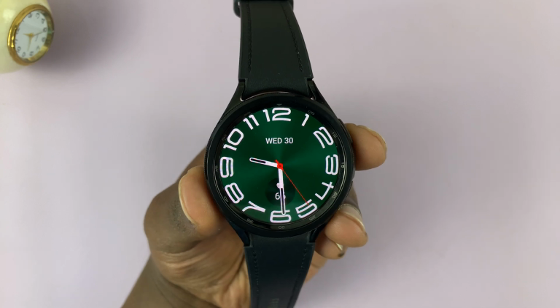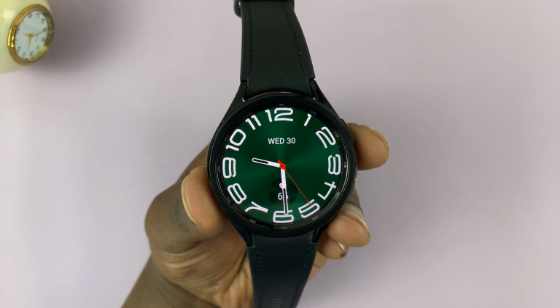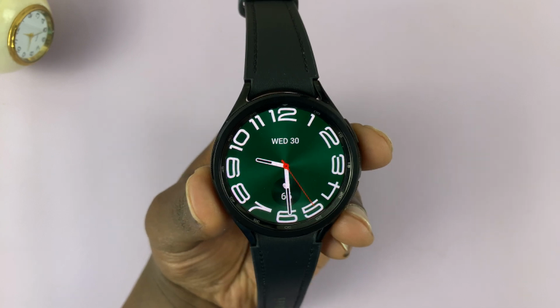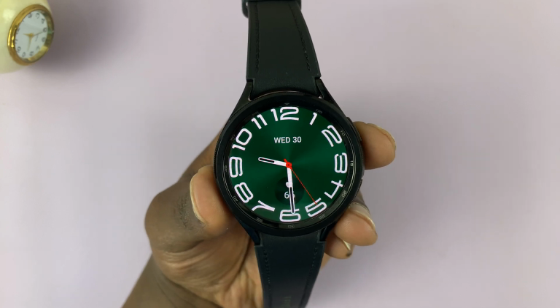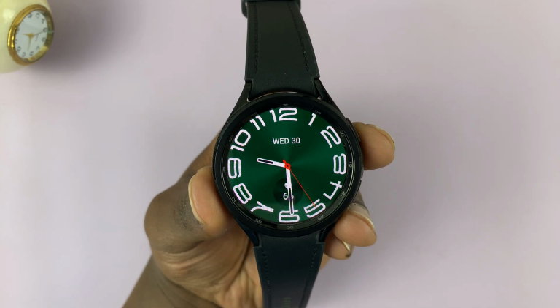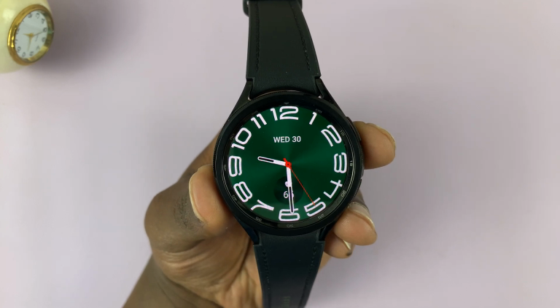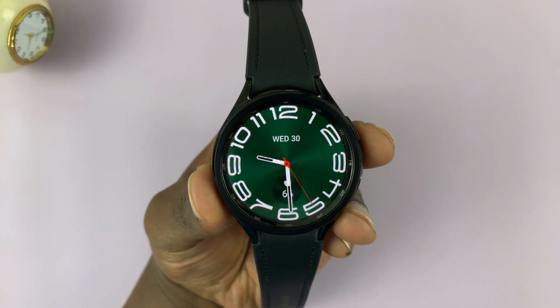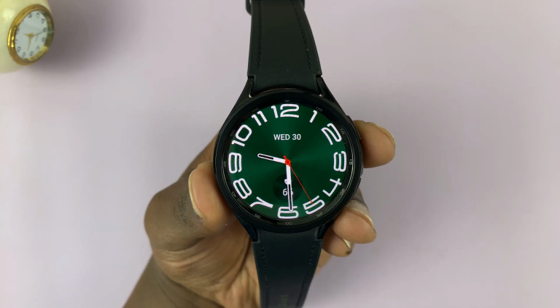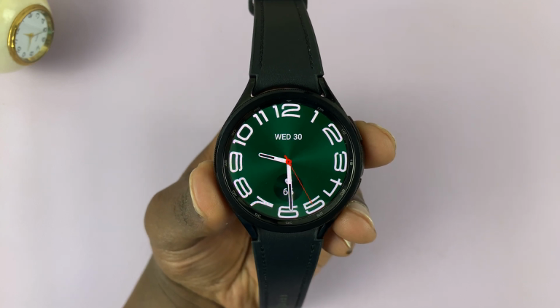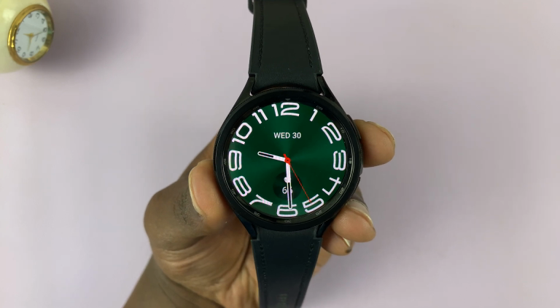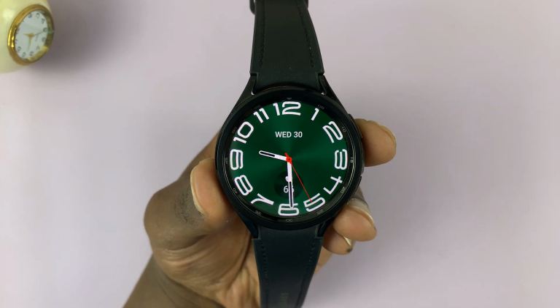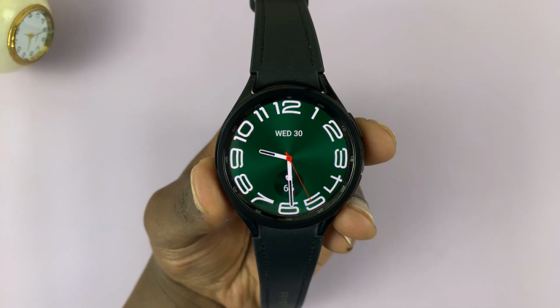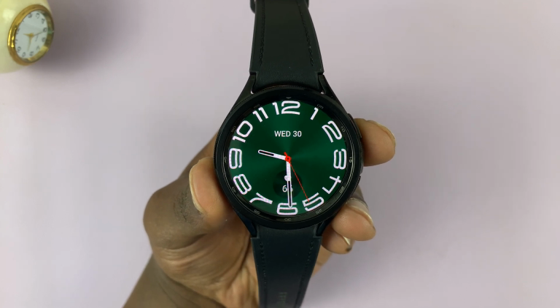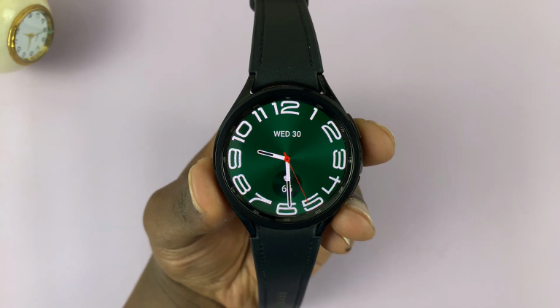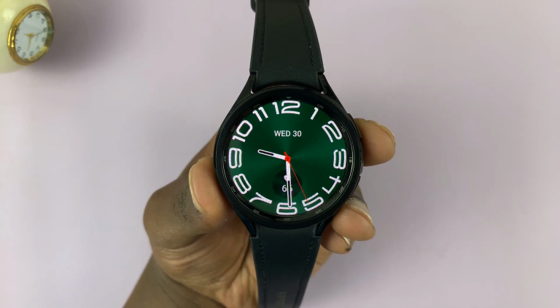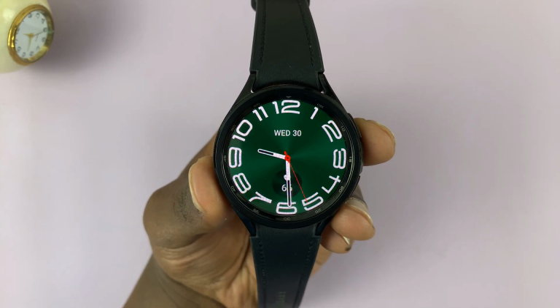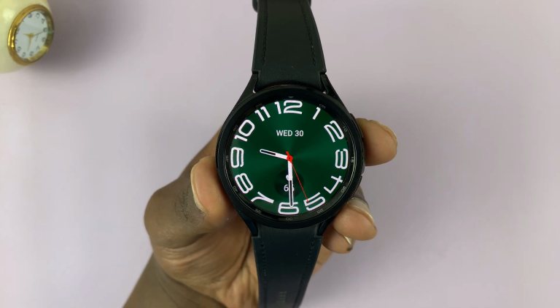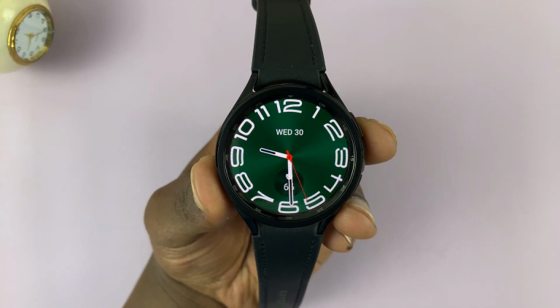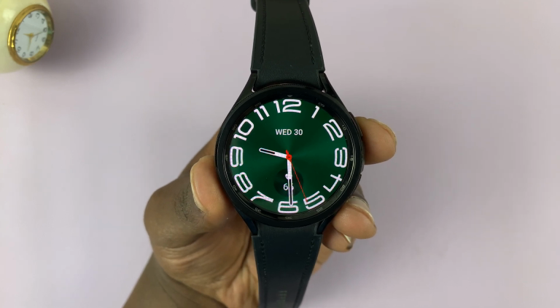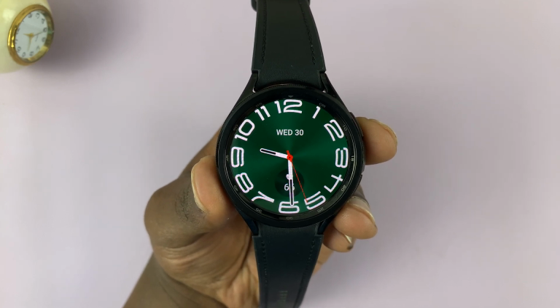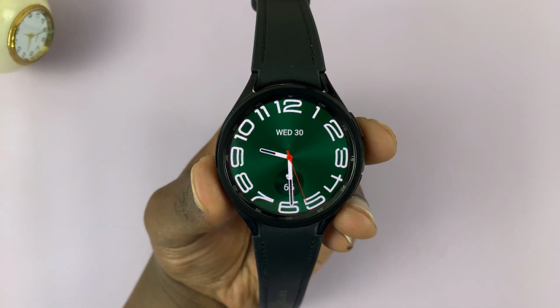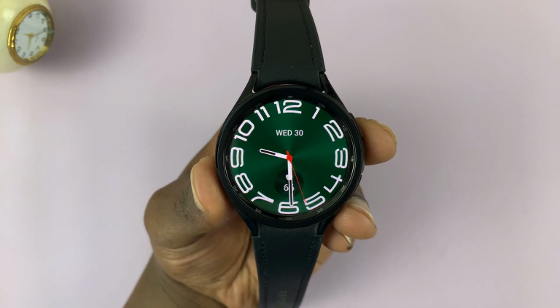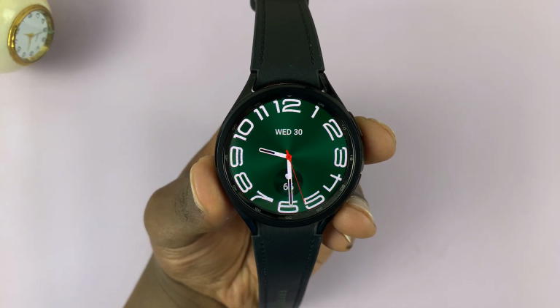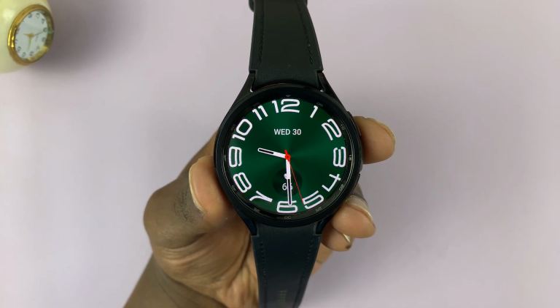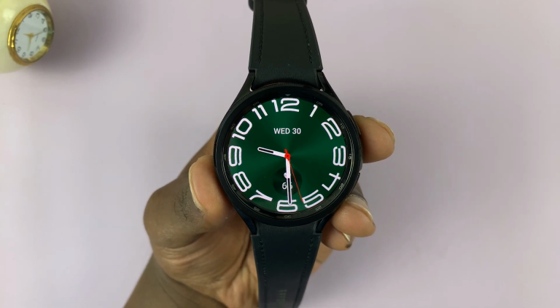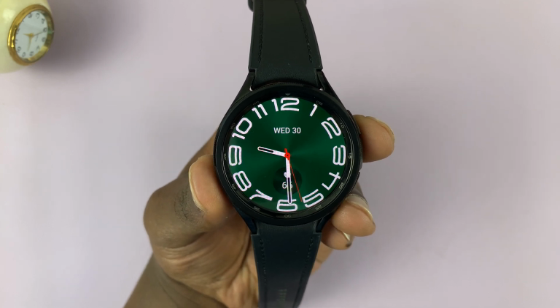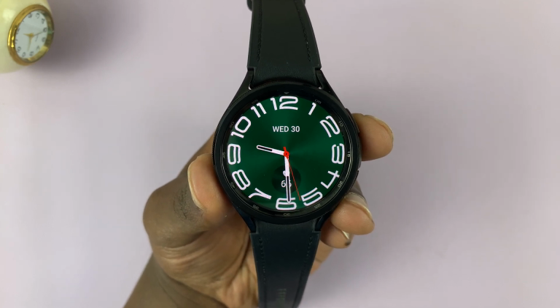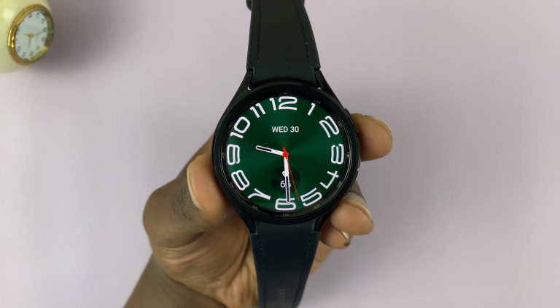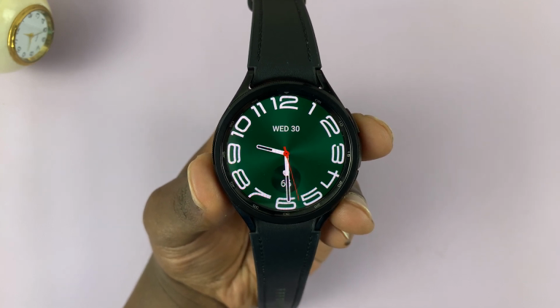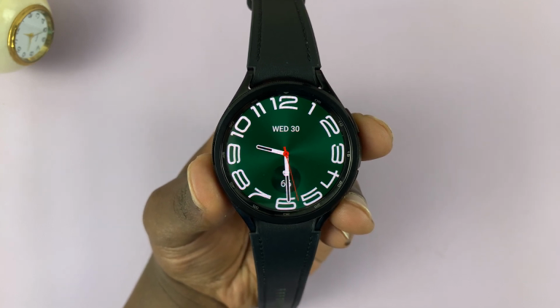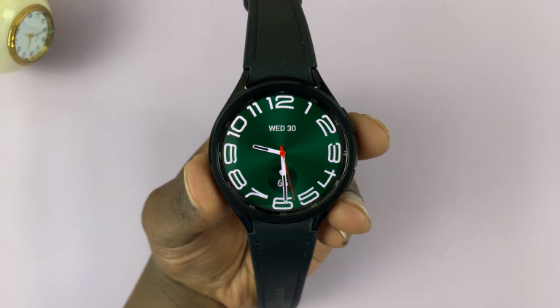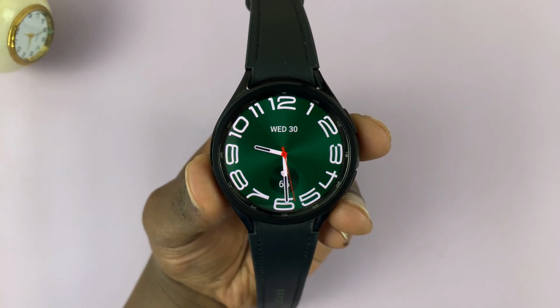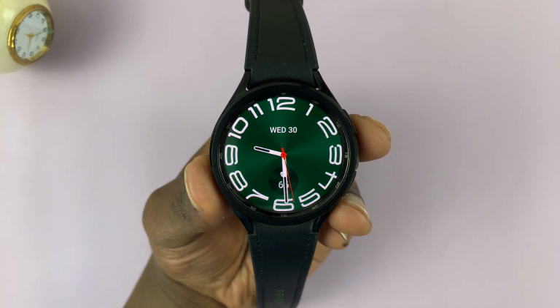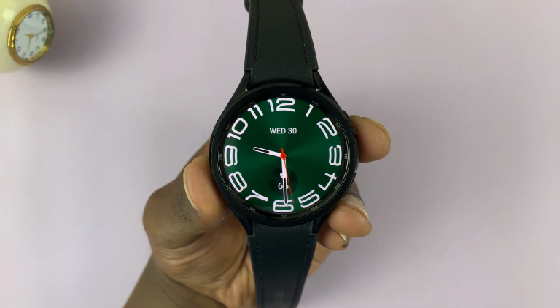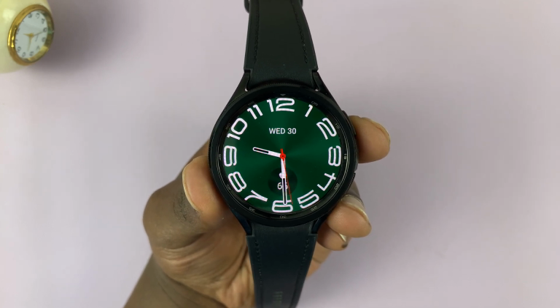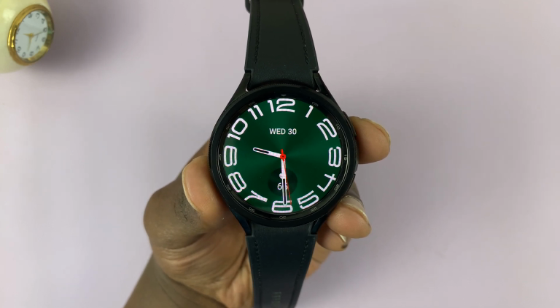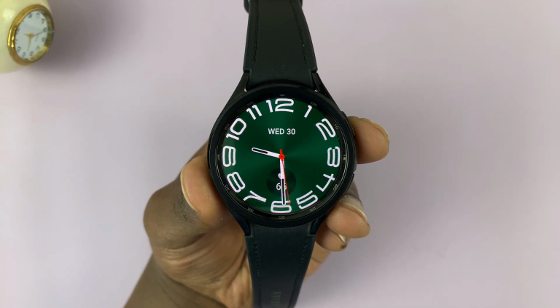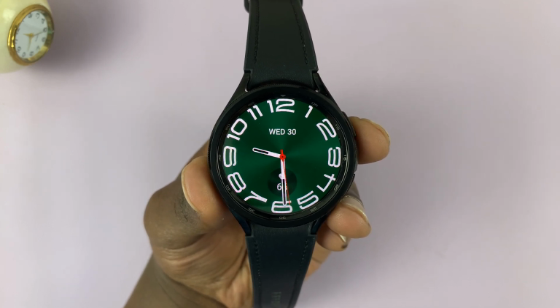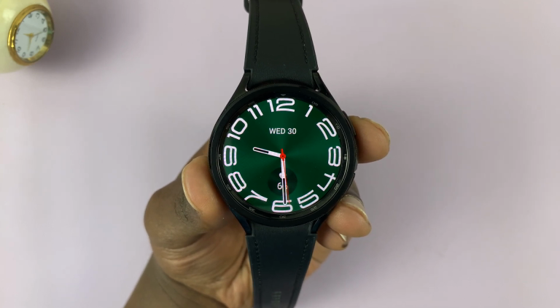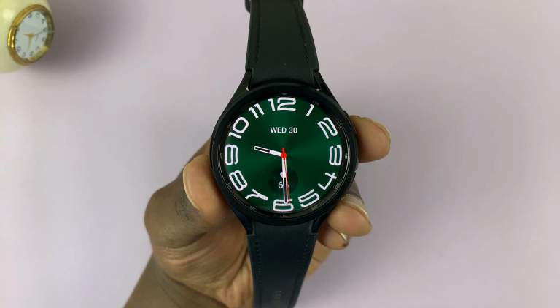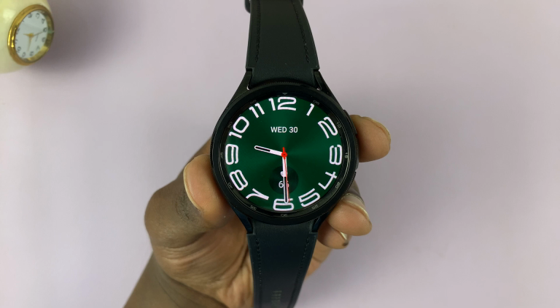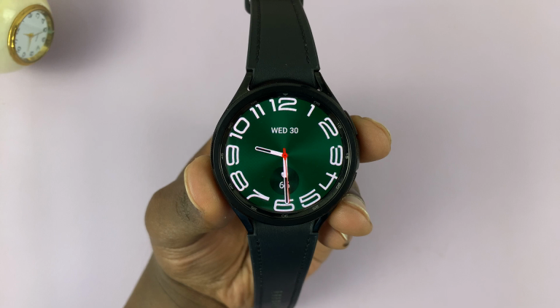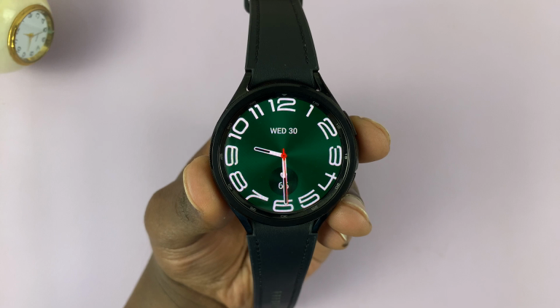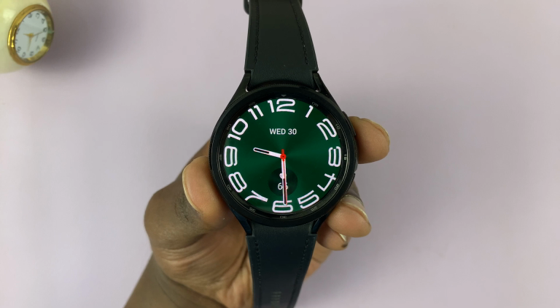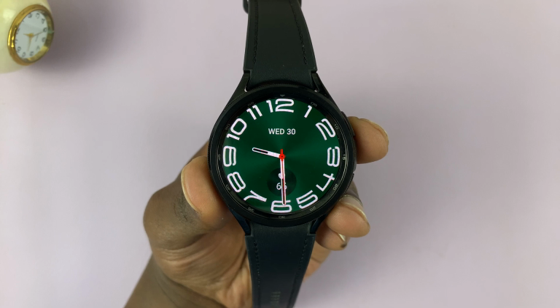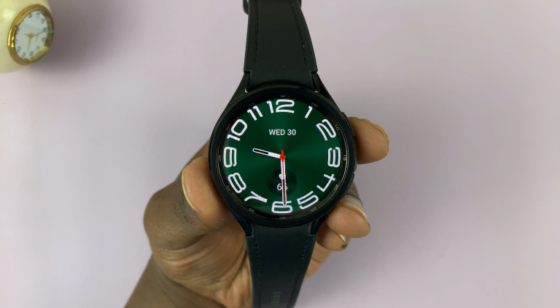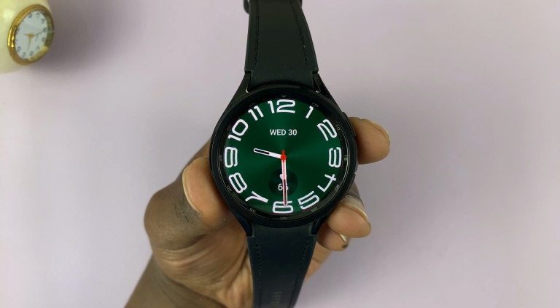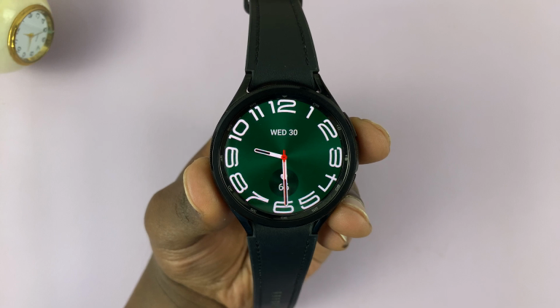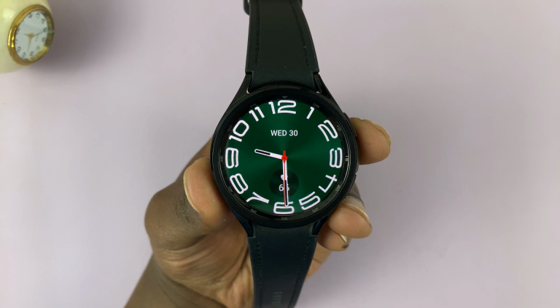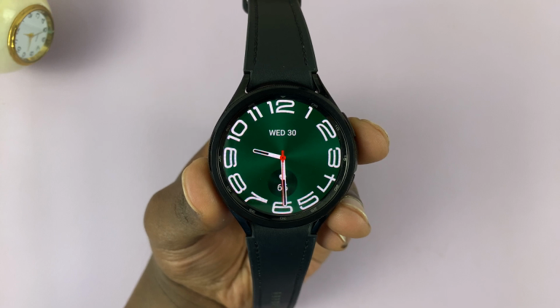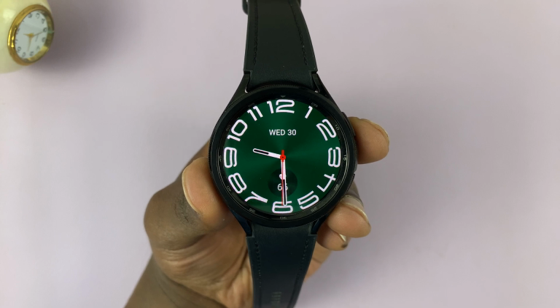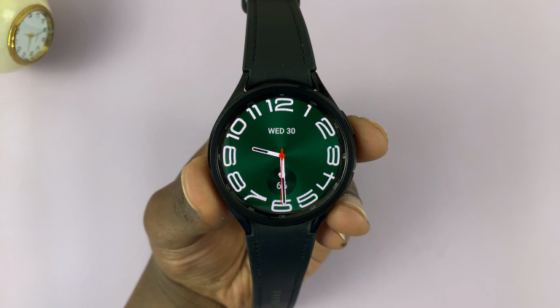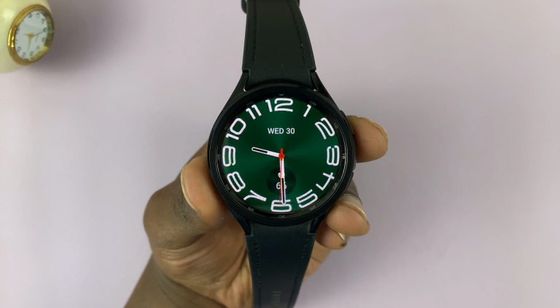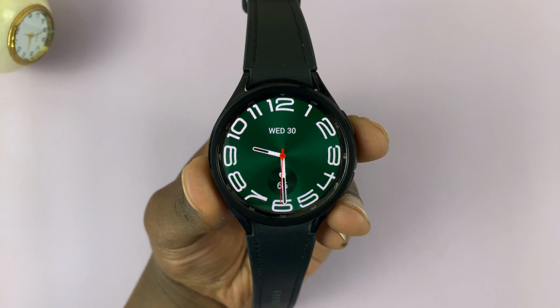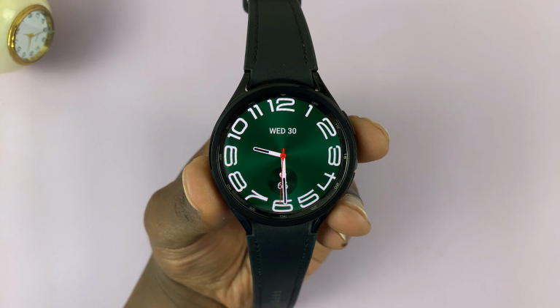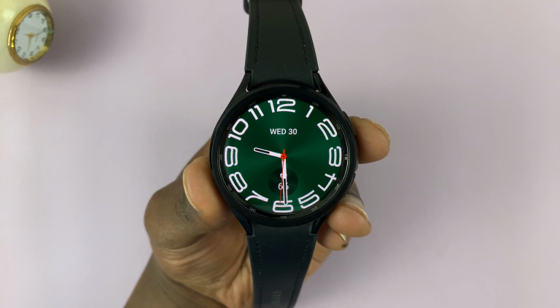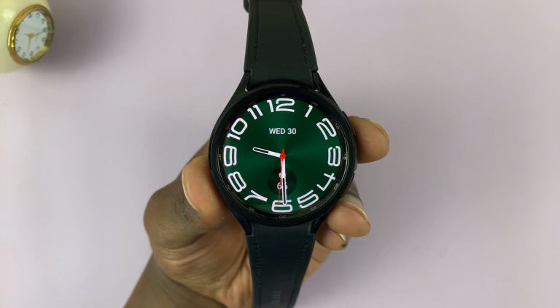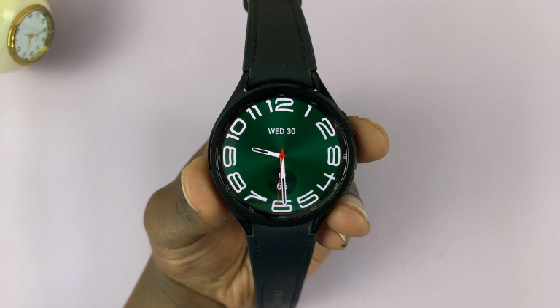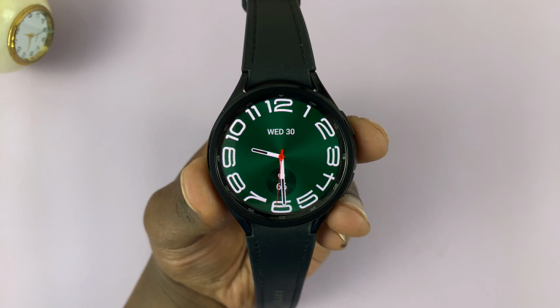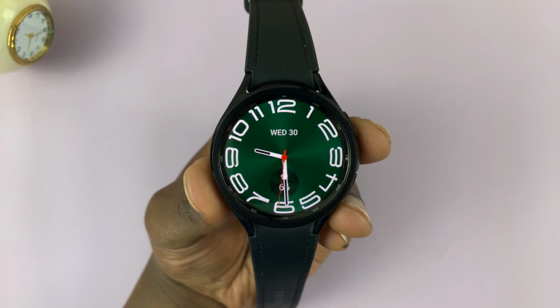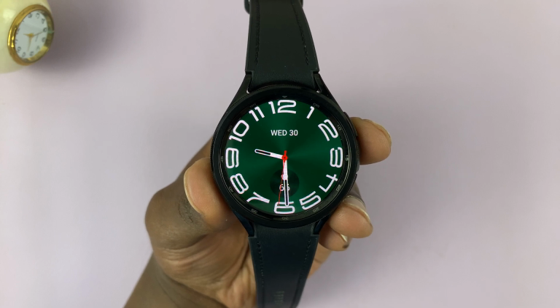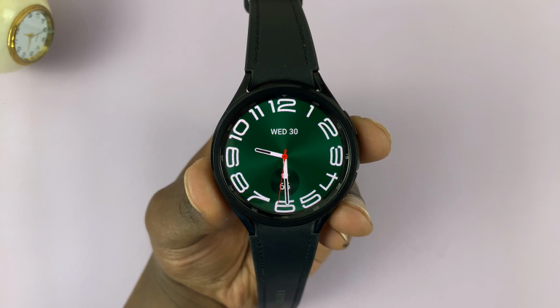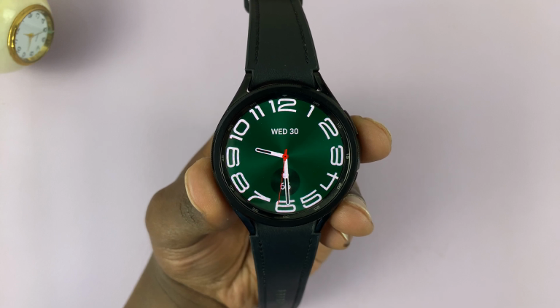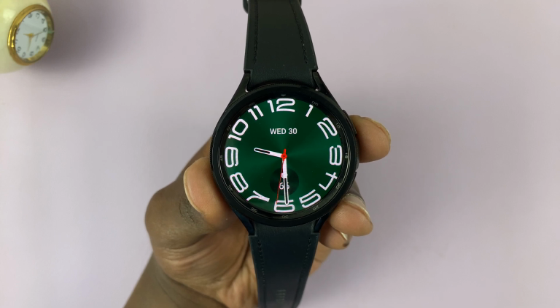In today's tech tip, I'll be showing you how to update your Samsung Galaxy Watch 6 and Watch 6 Classic.